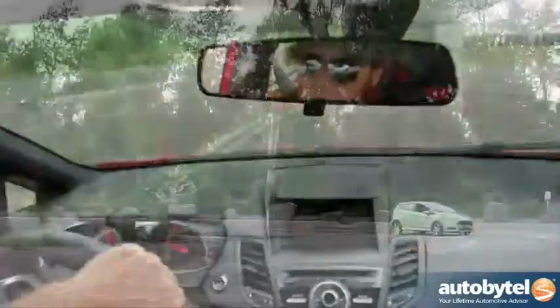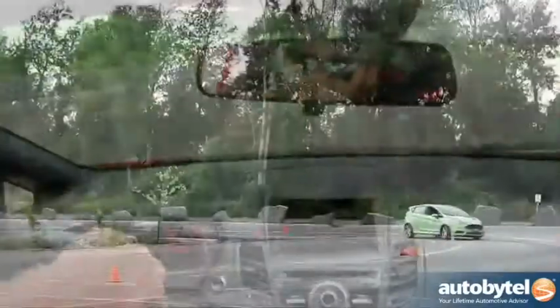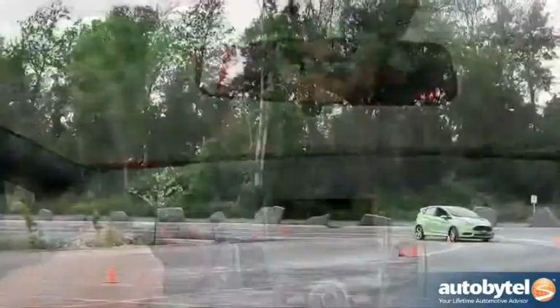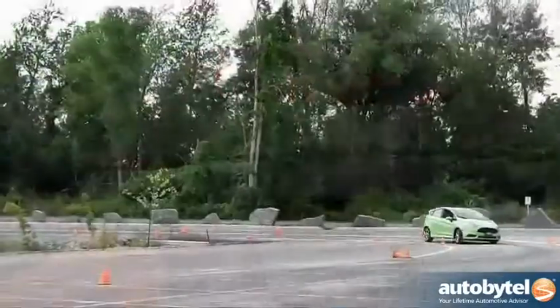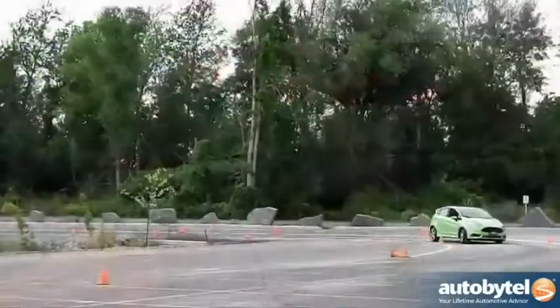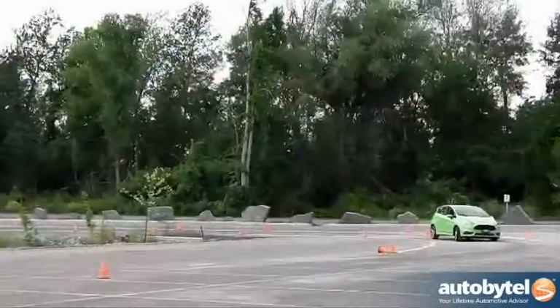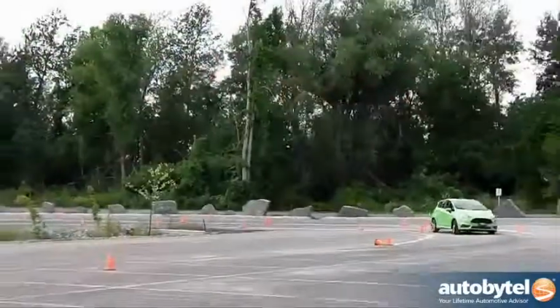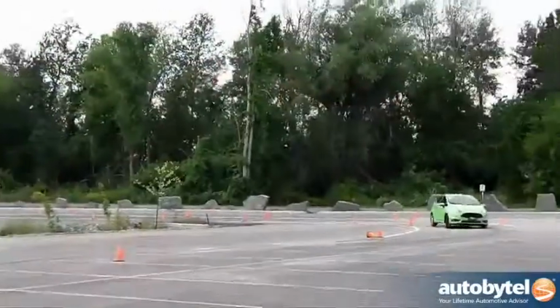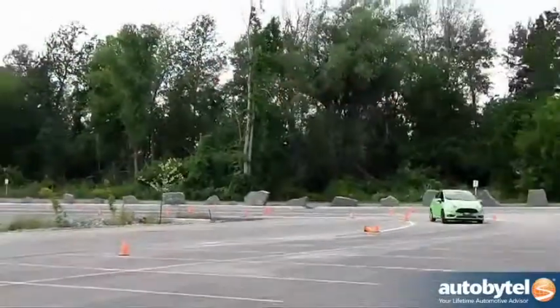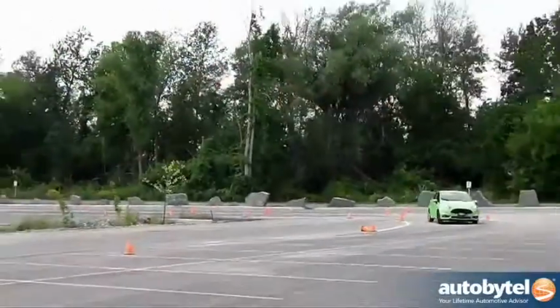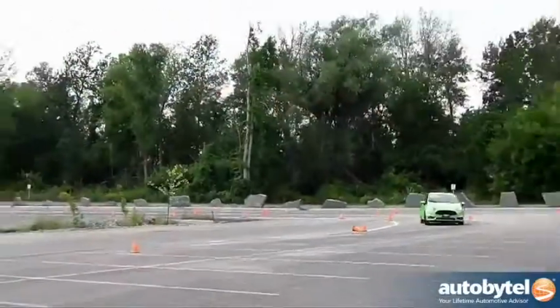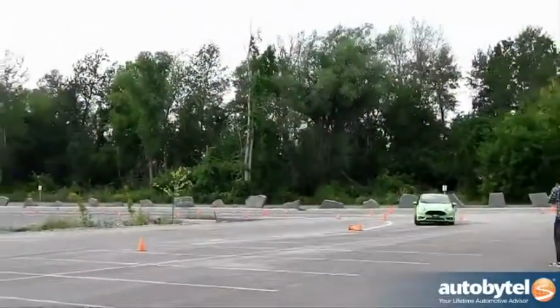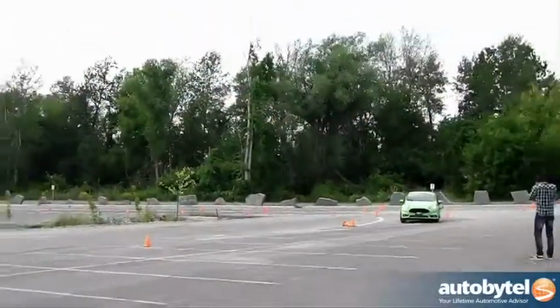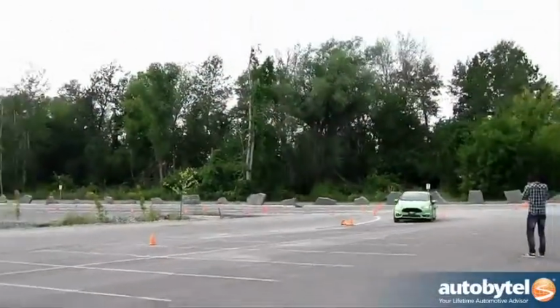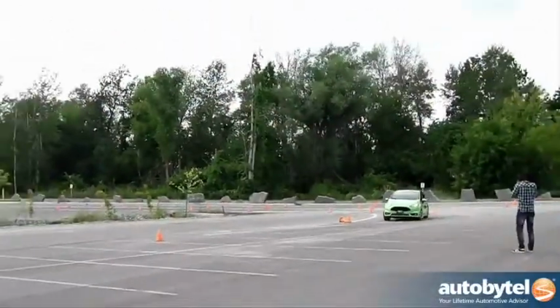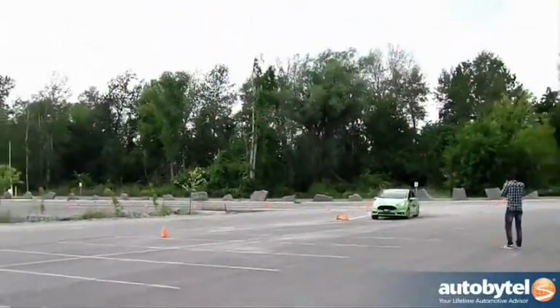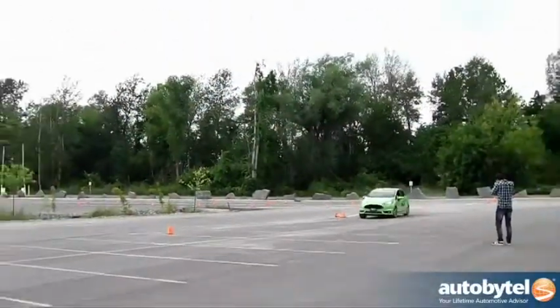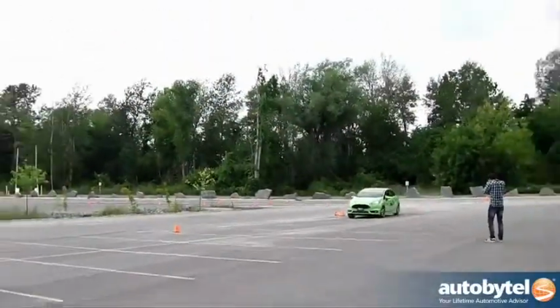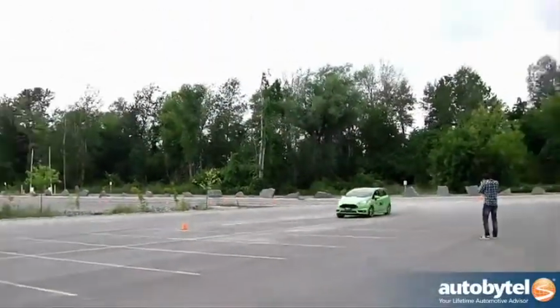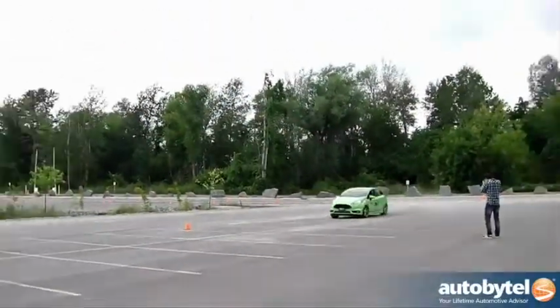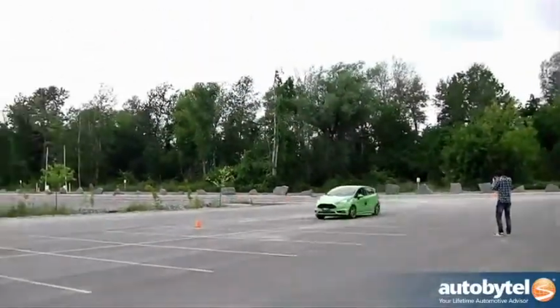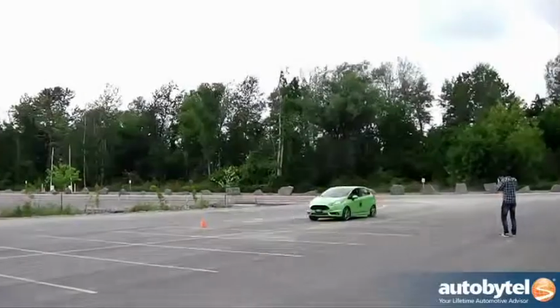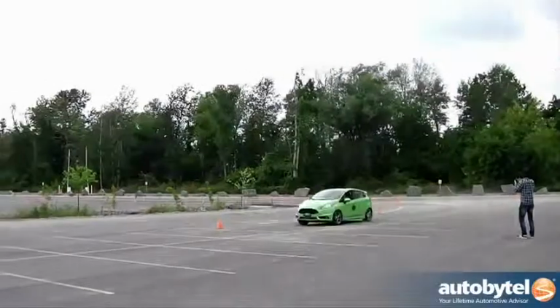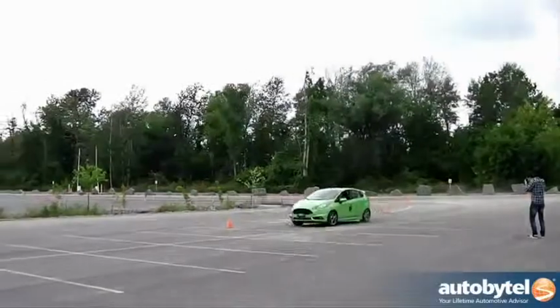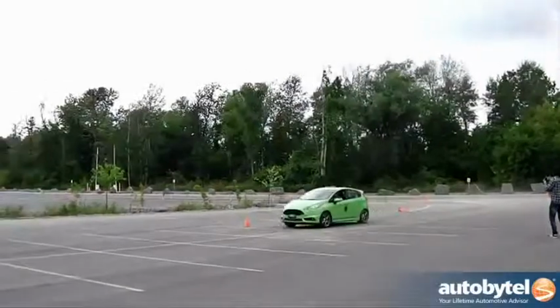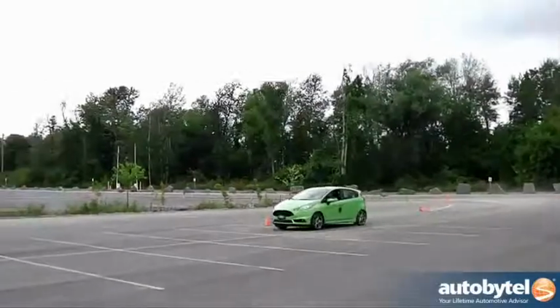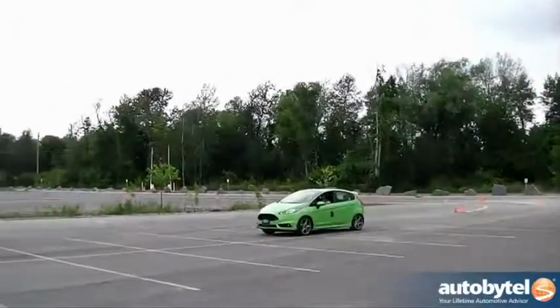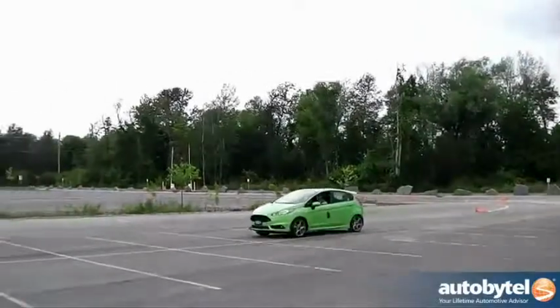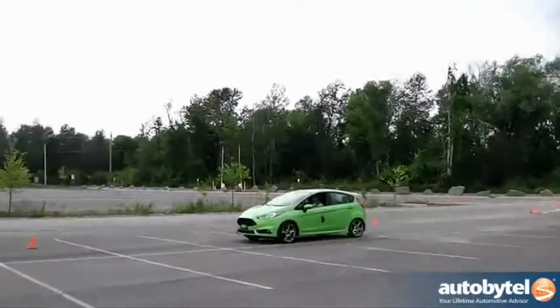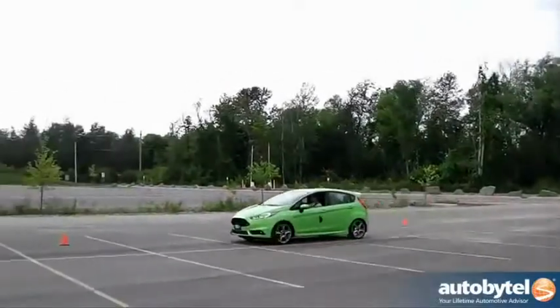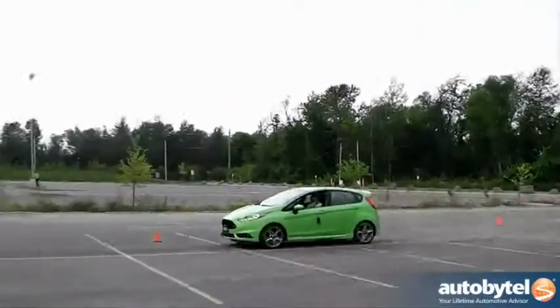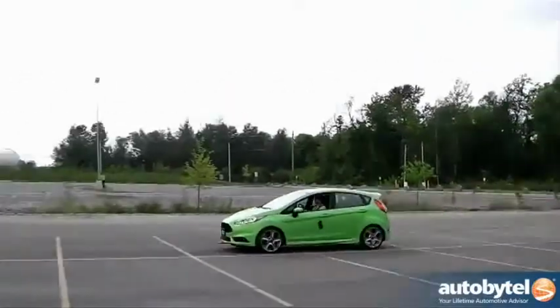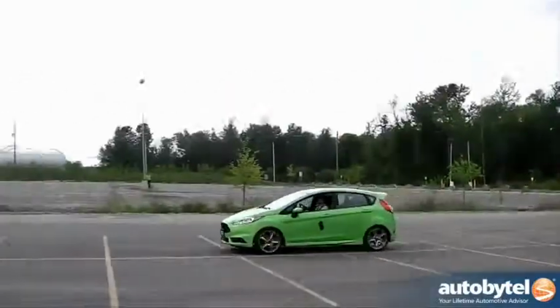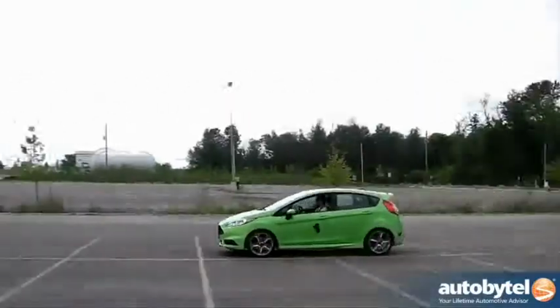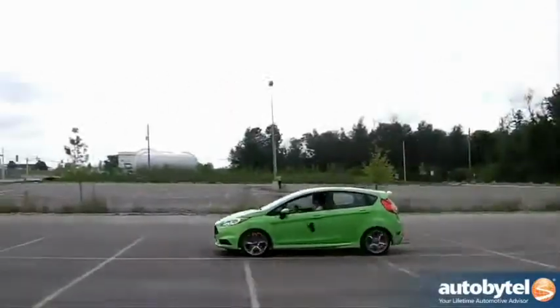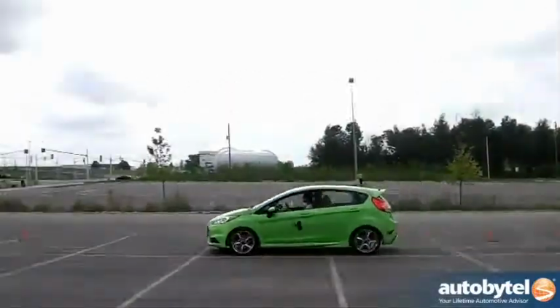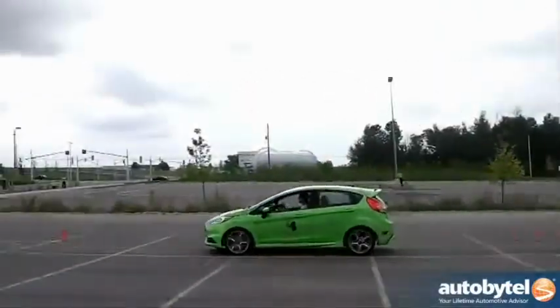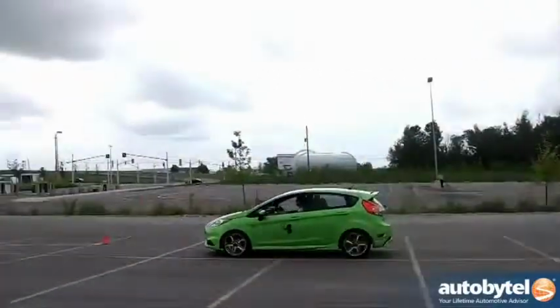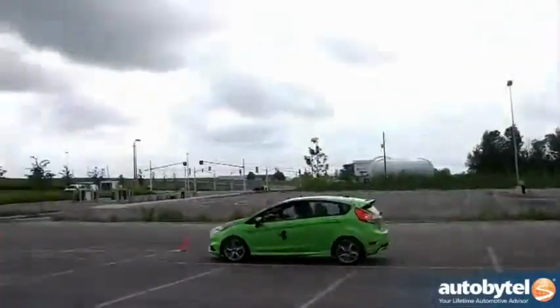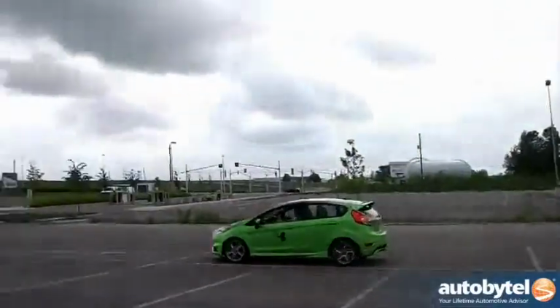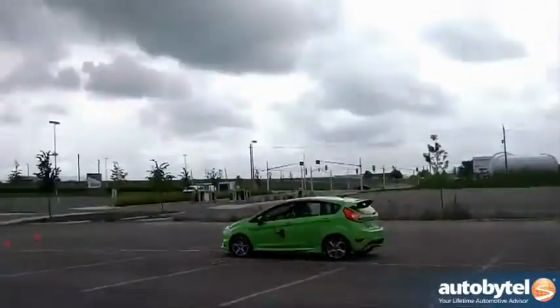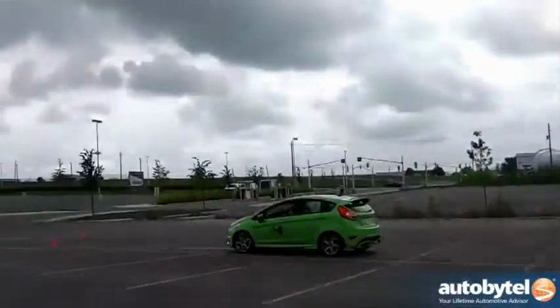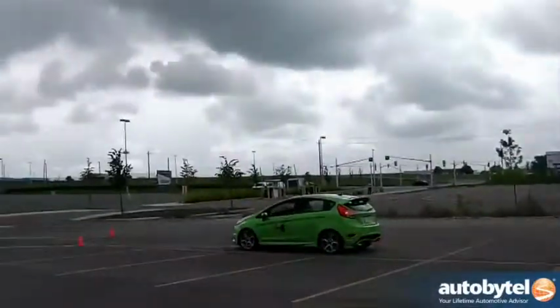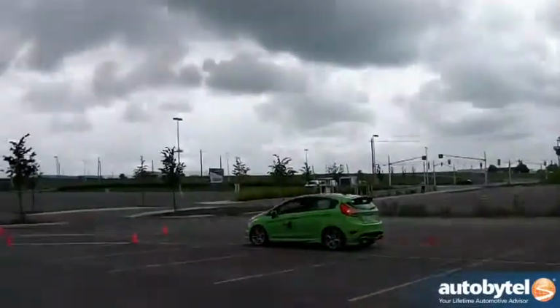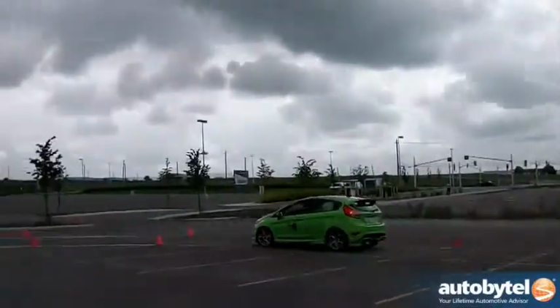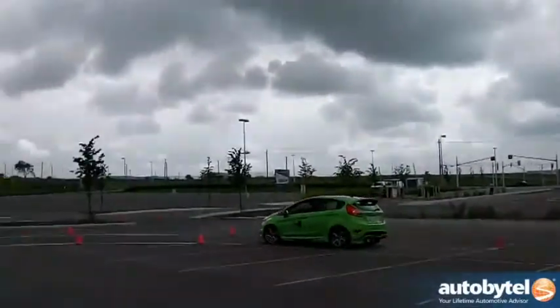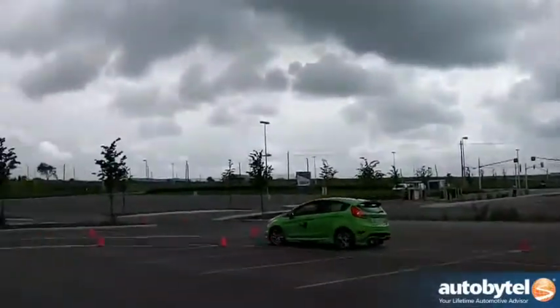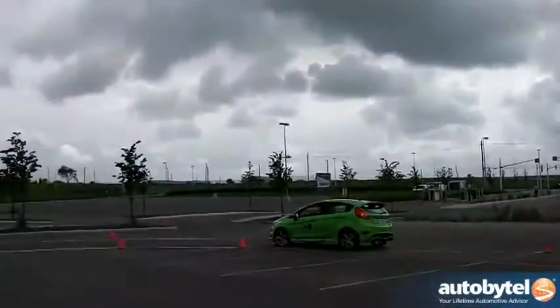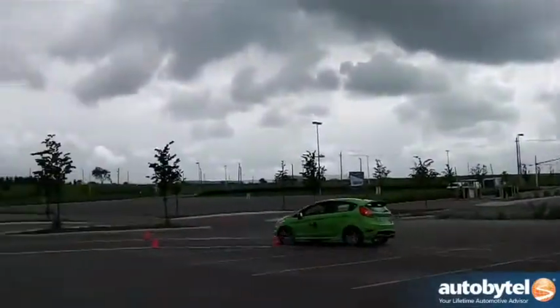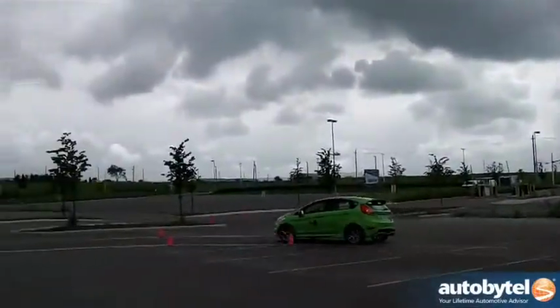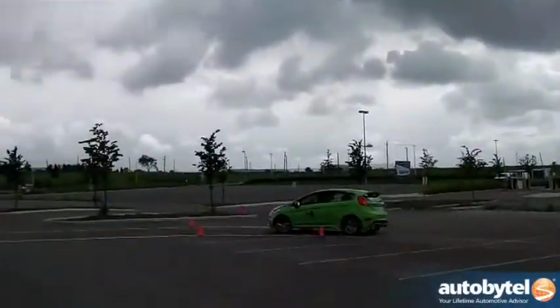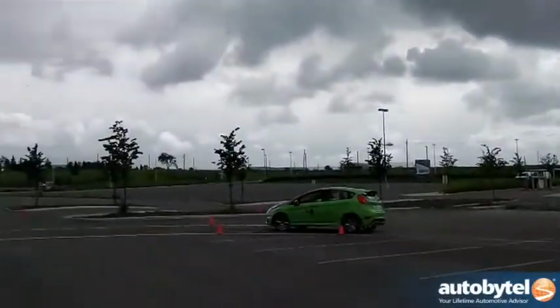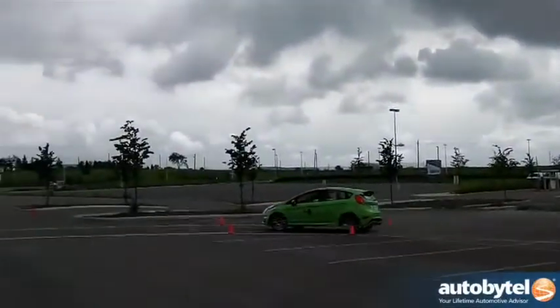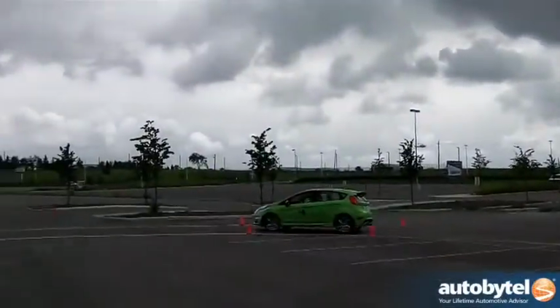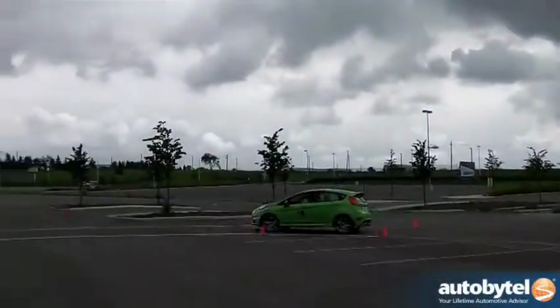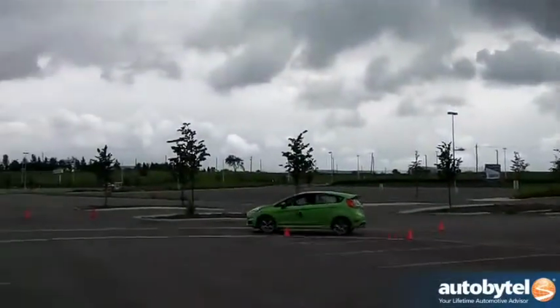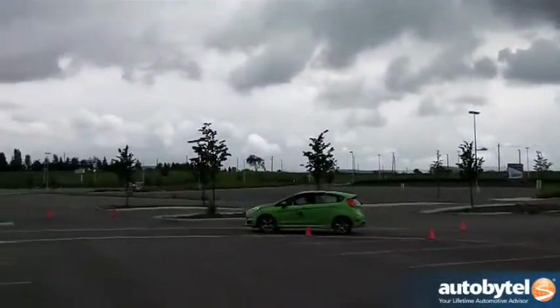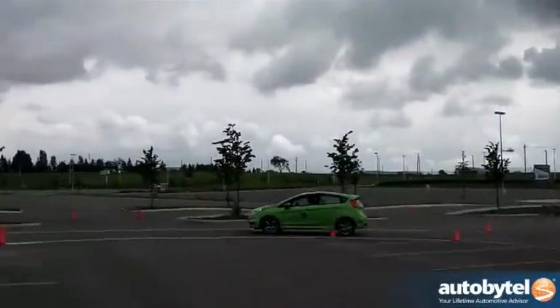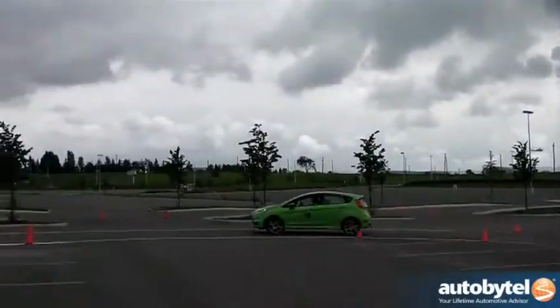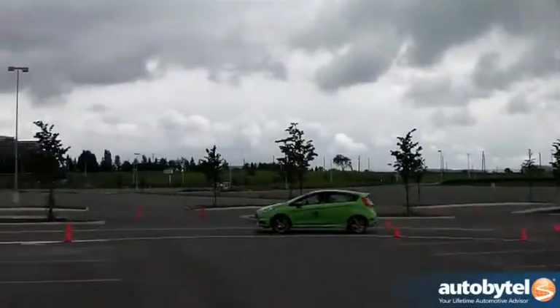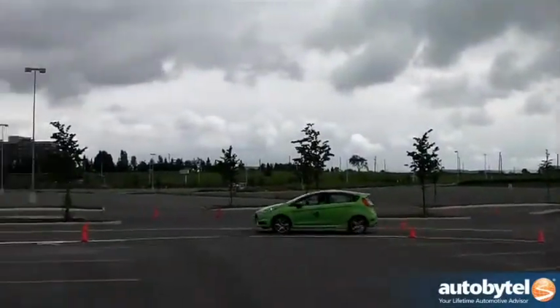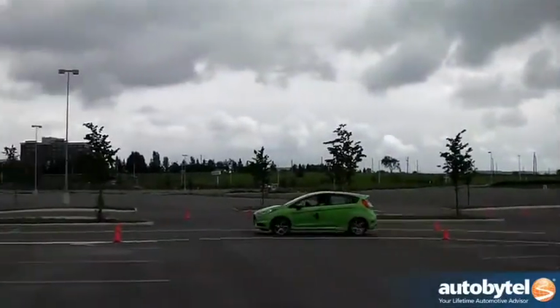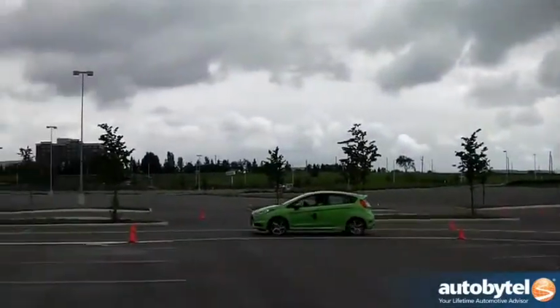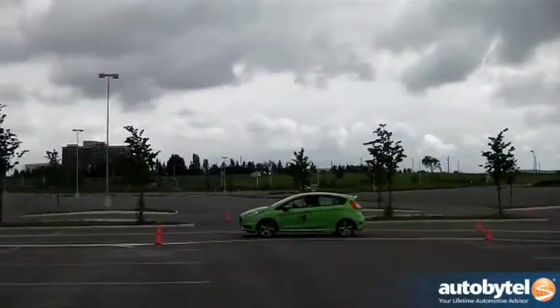In the real world, however, things are often different, and such was the case when I got behind the wheel of the Fiesta ST on a short autocross course.